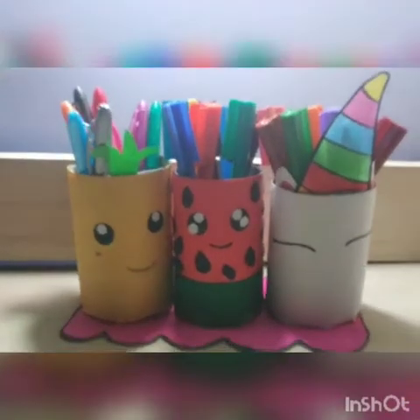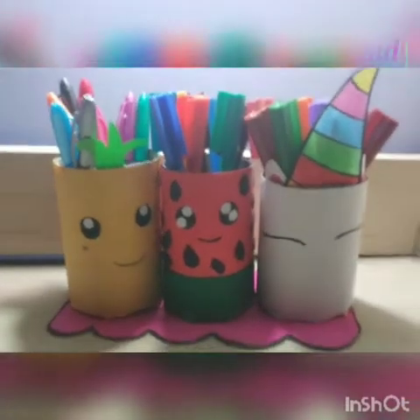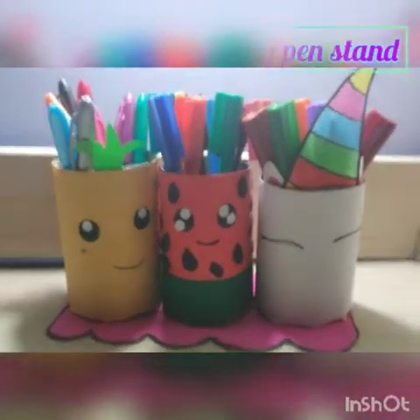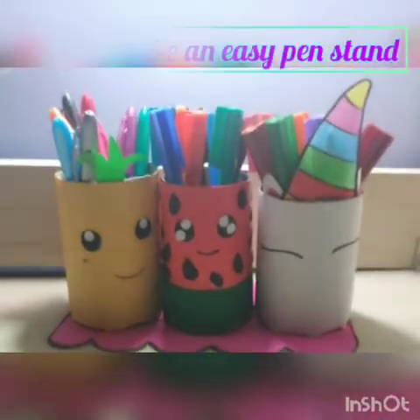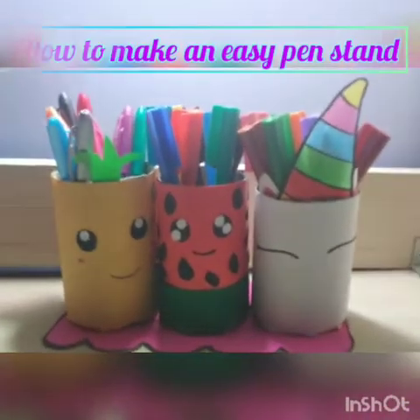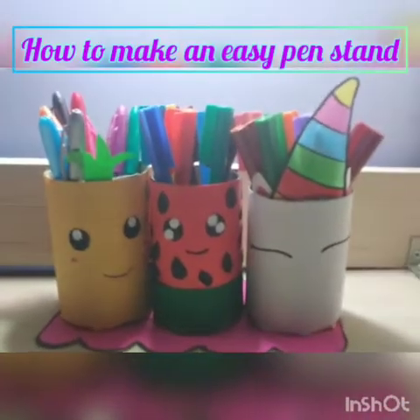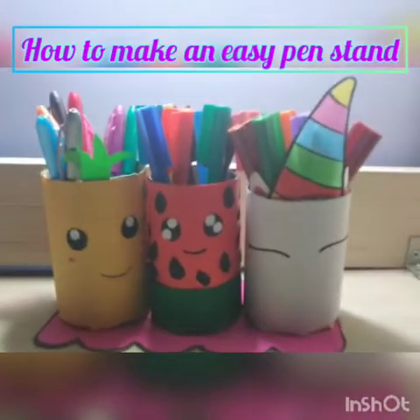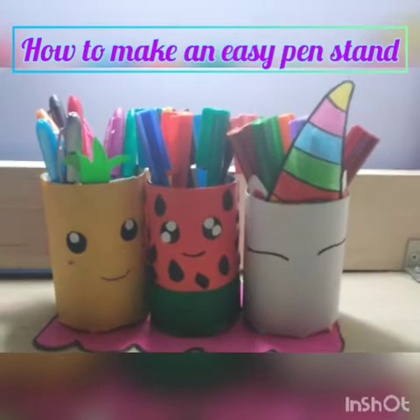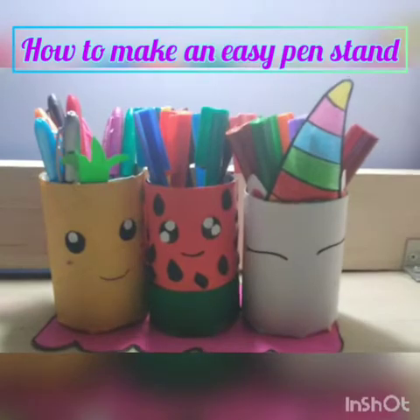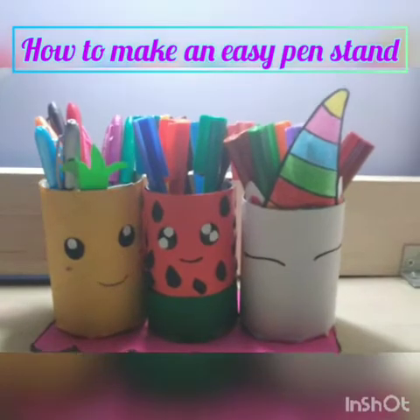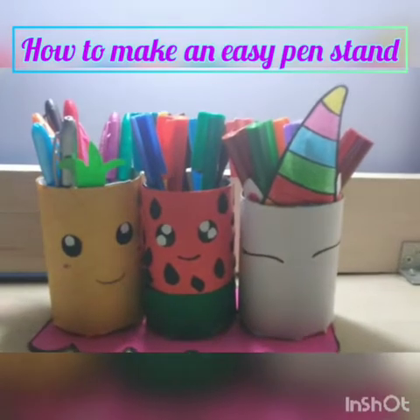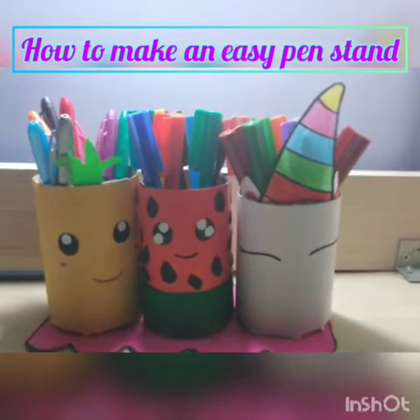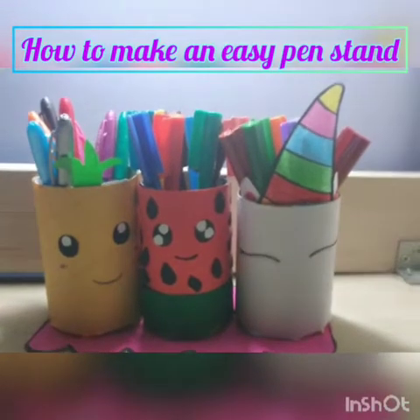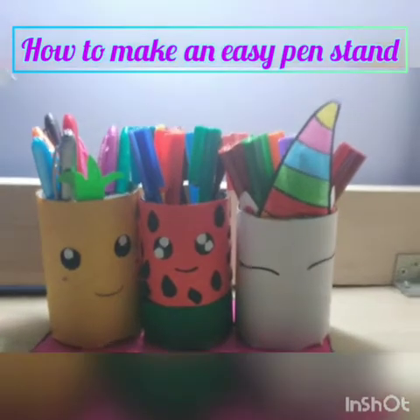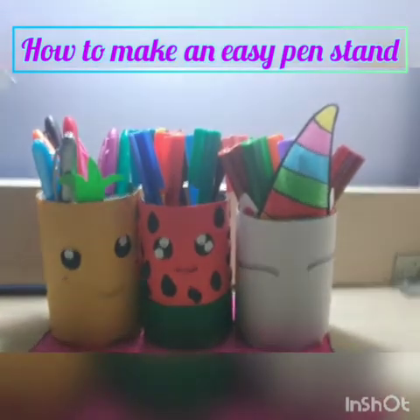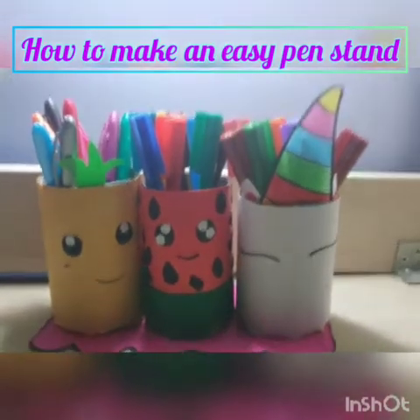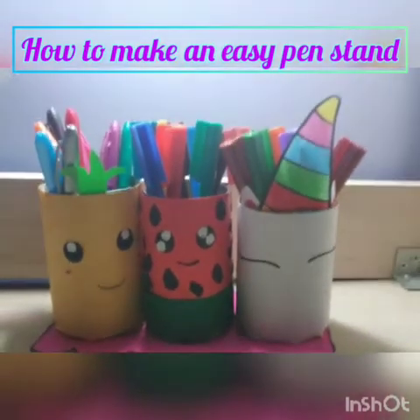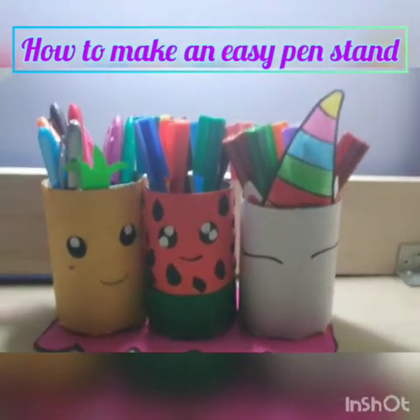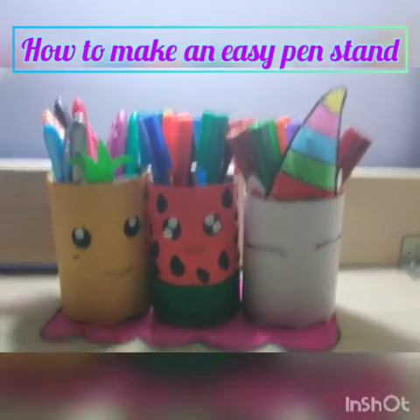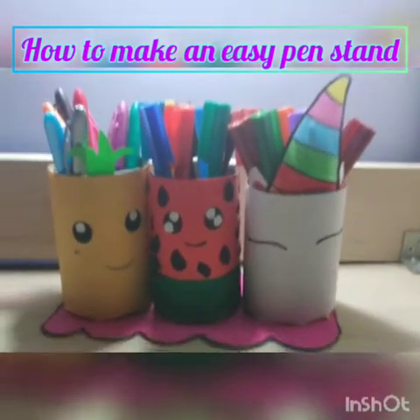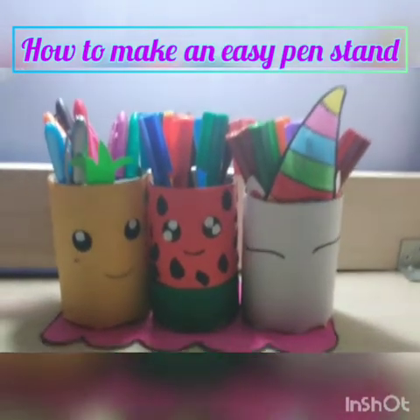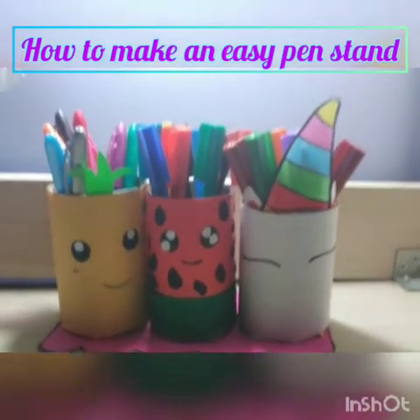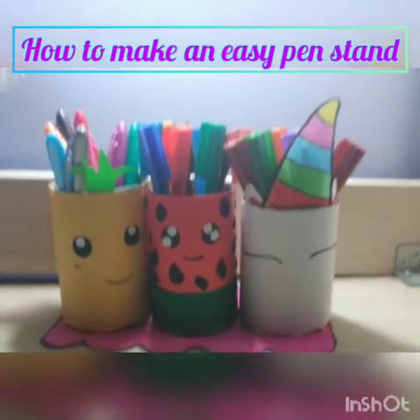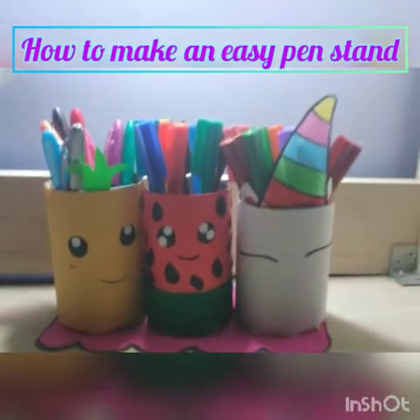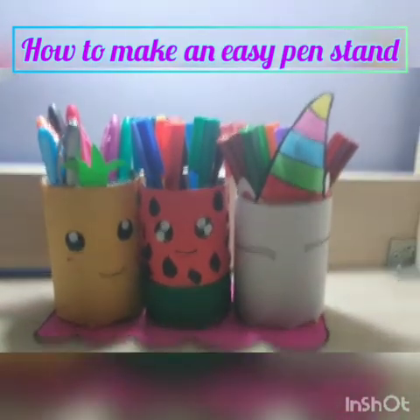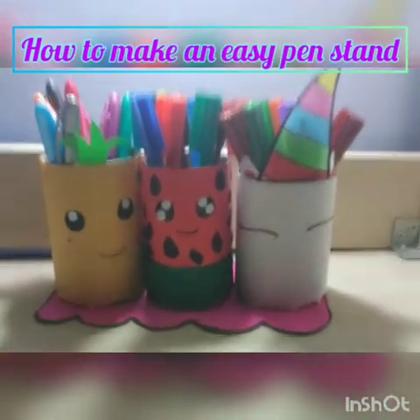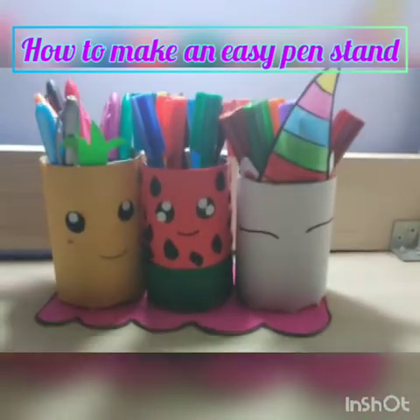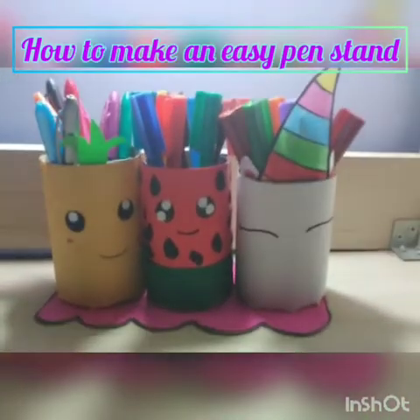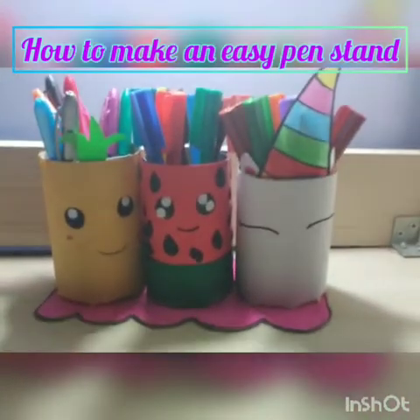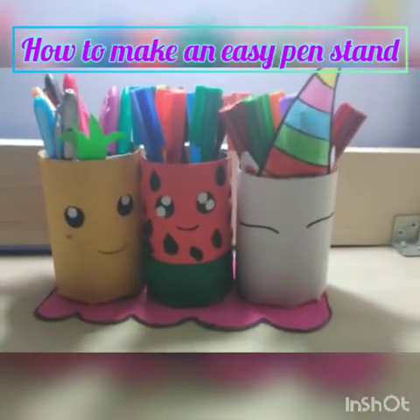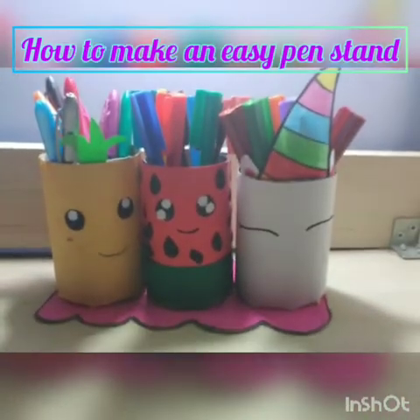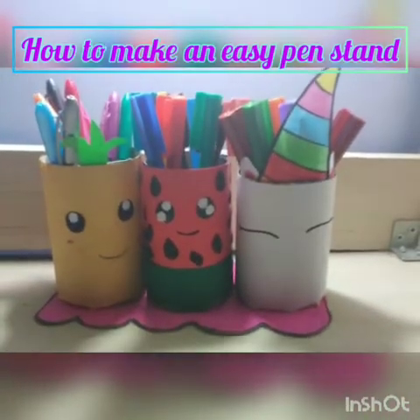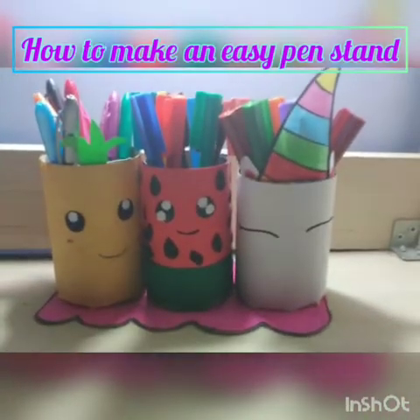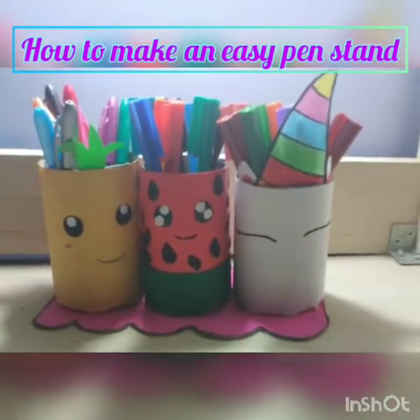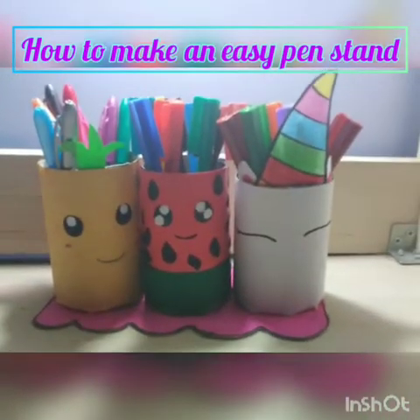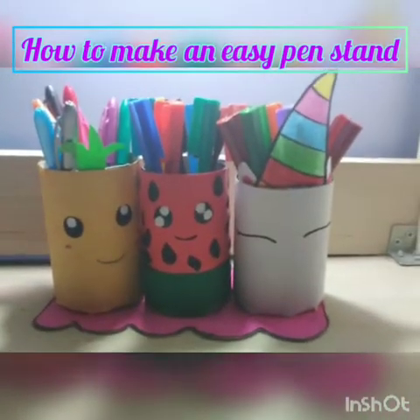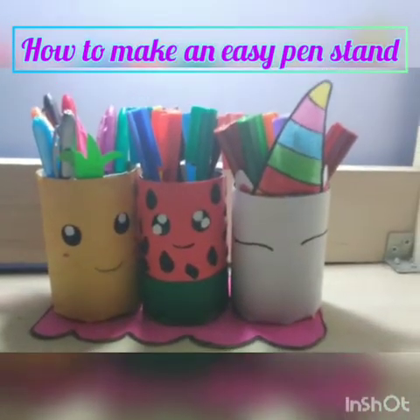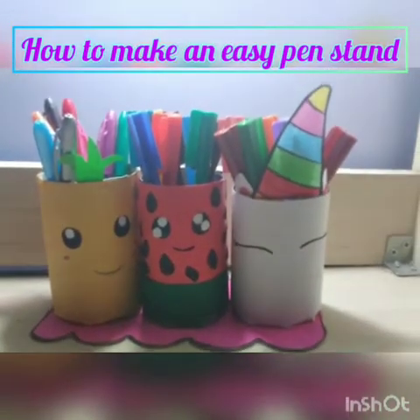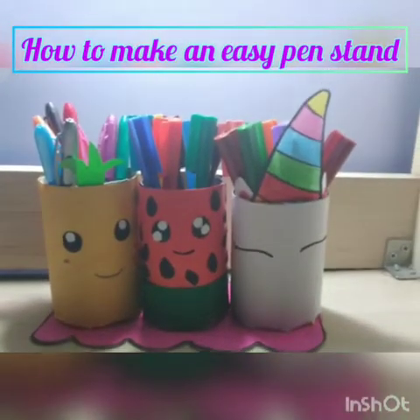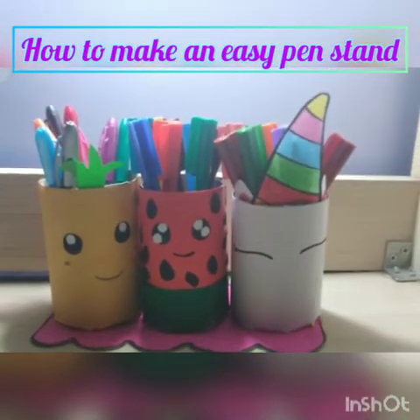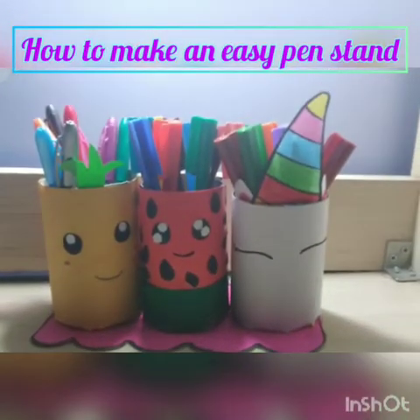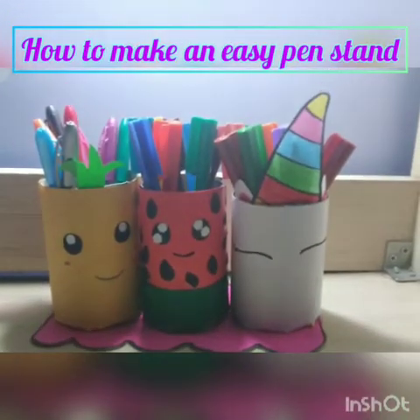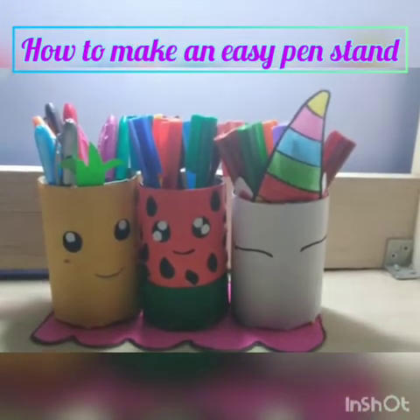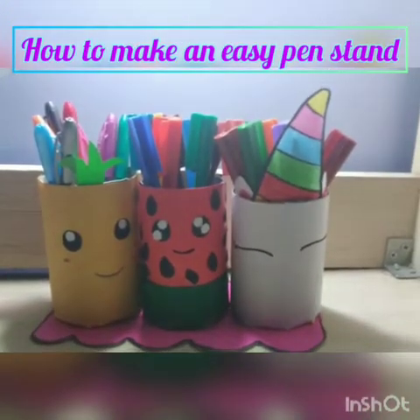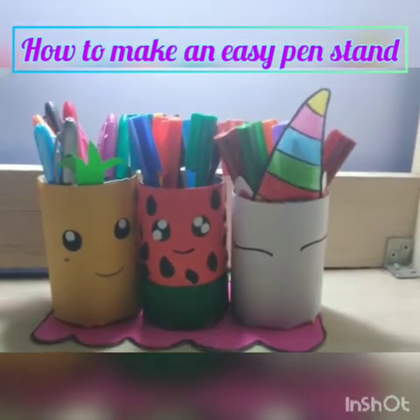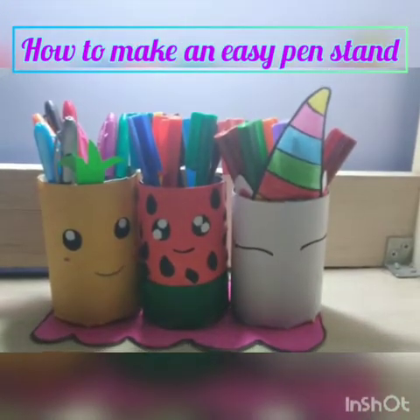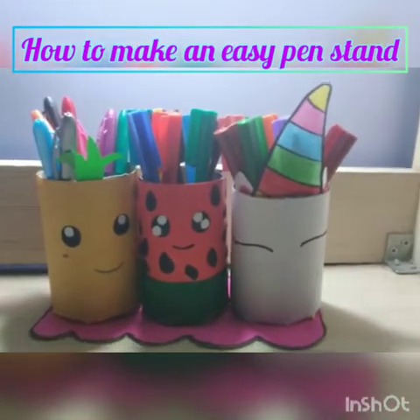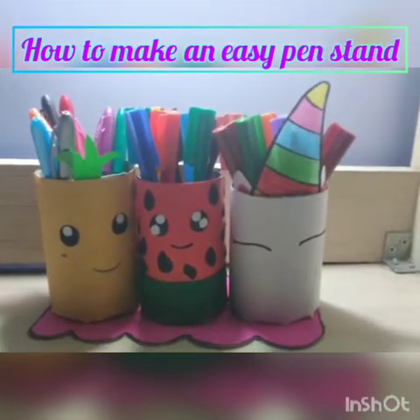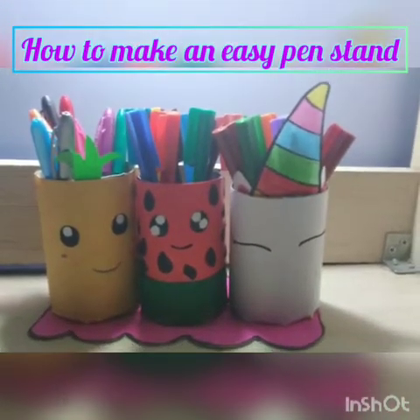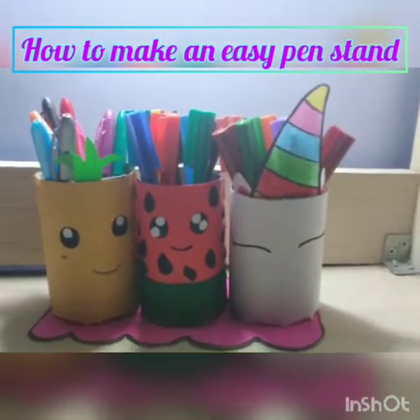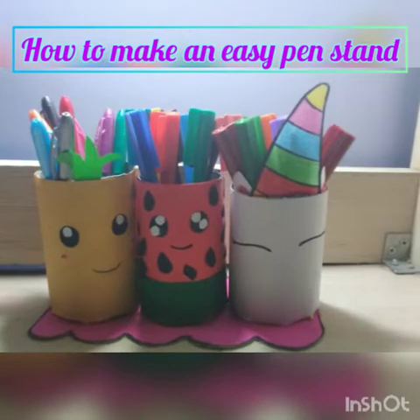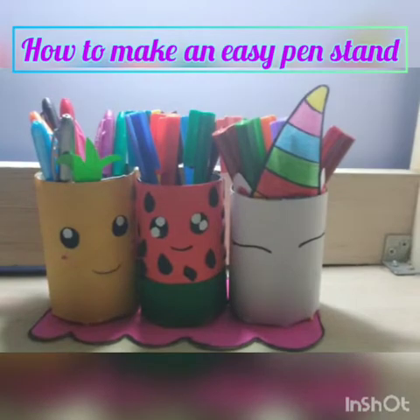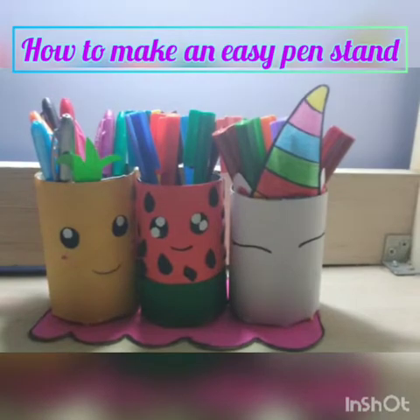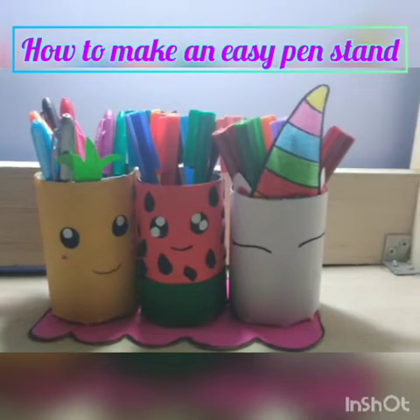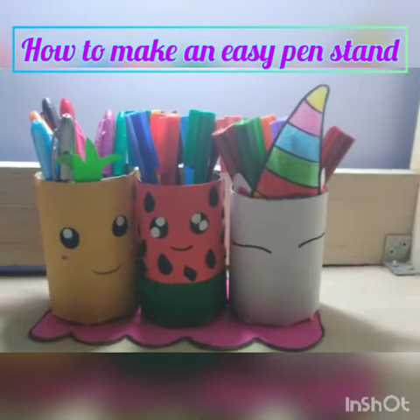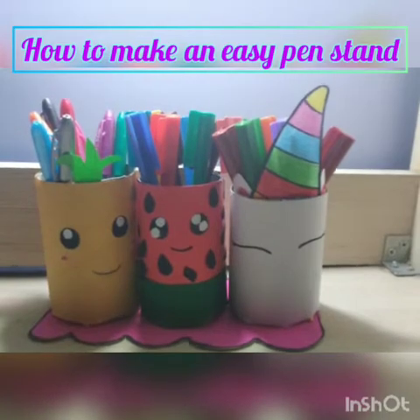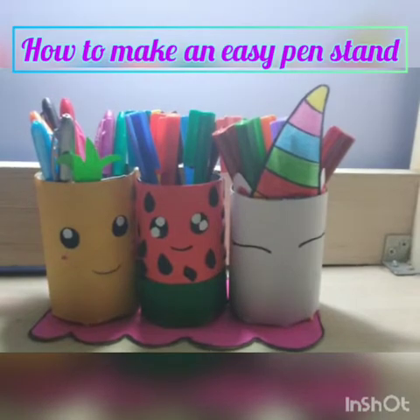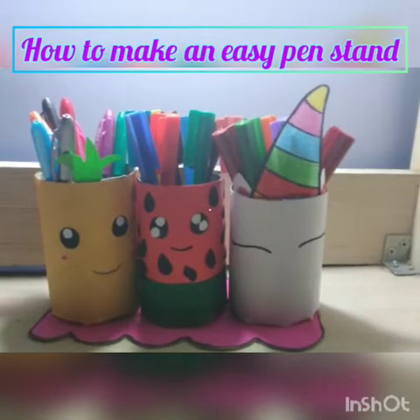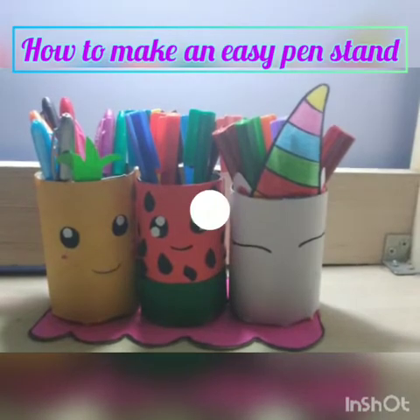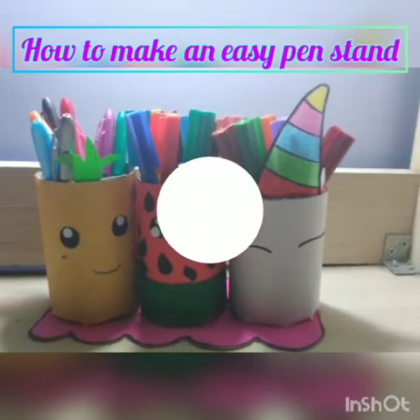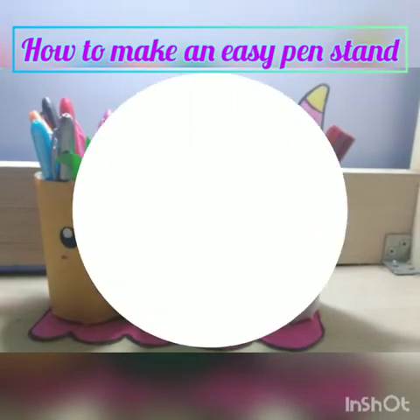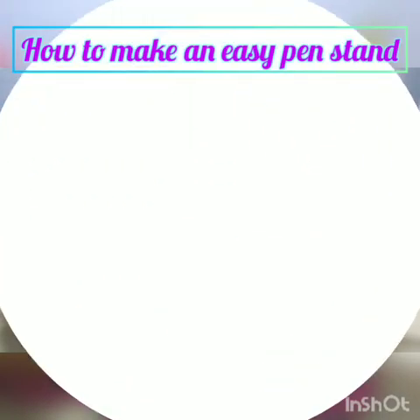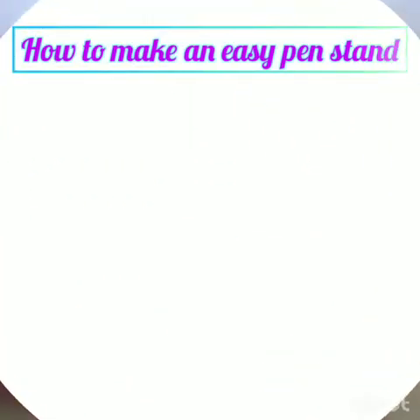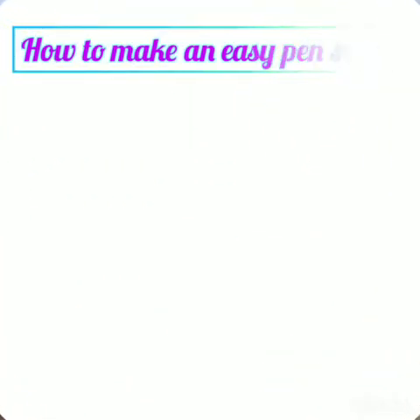Hey guys, it's Finma and welcome back to my channel. Today in this video I will show you how to make an easy pencil stand. So let's get started.